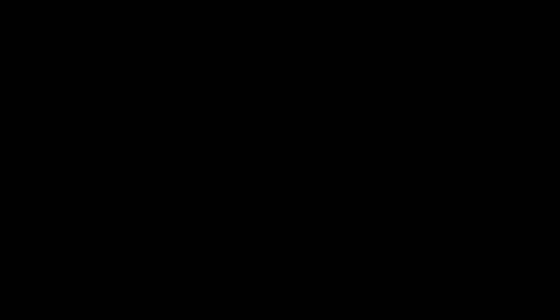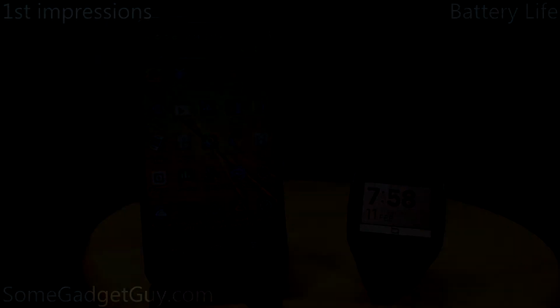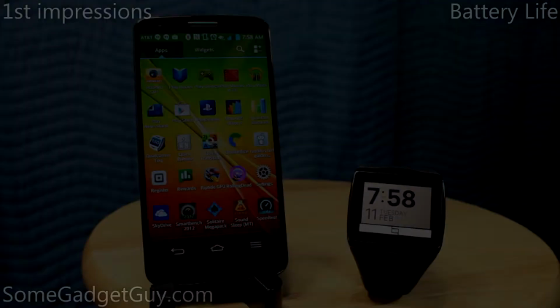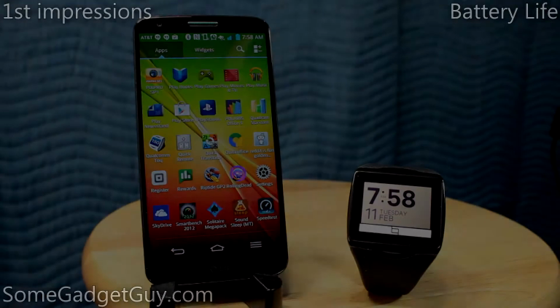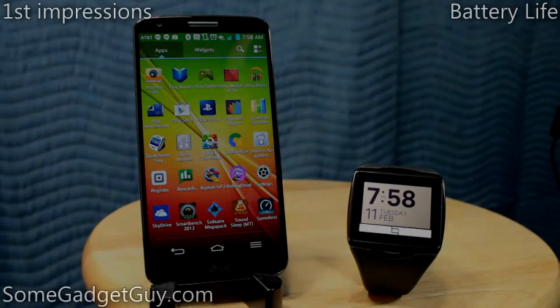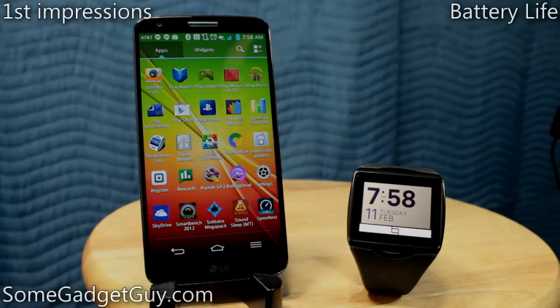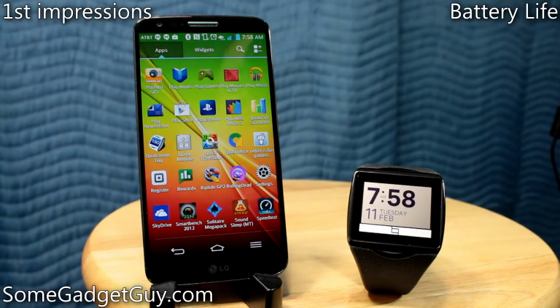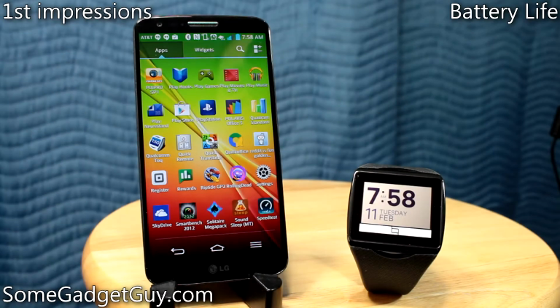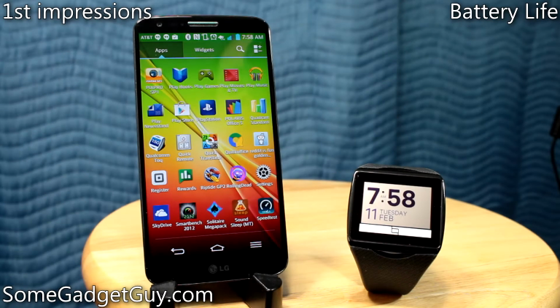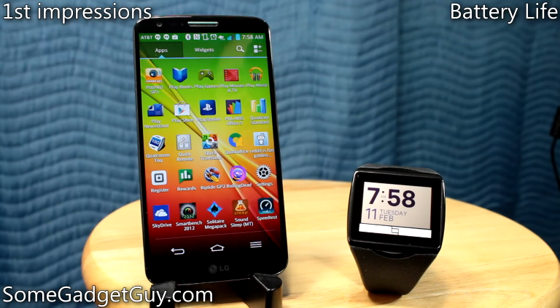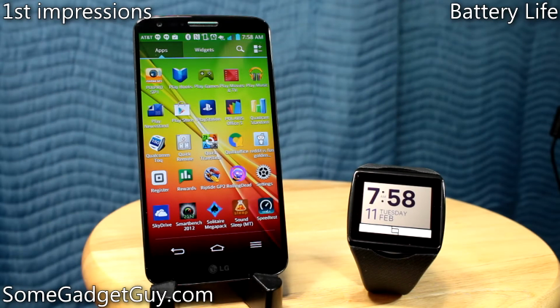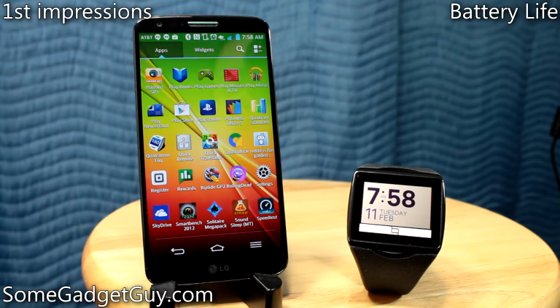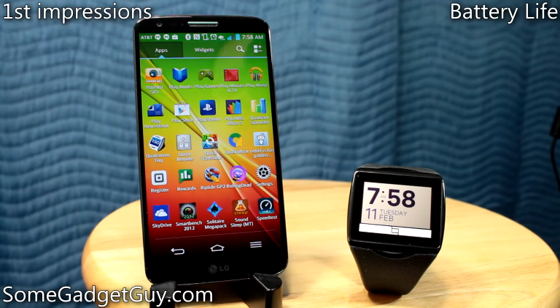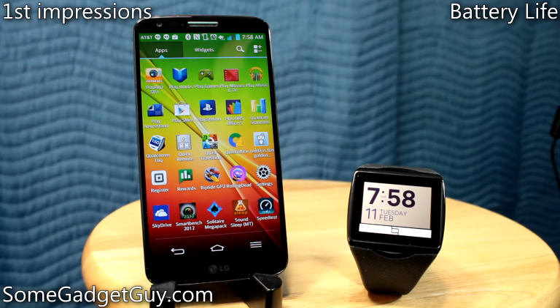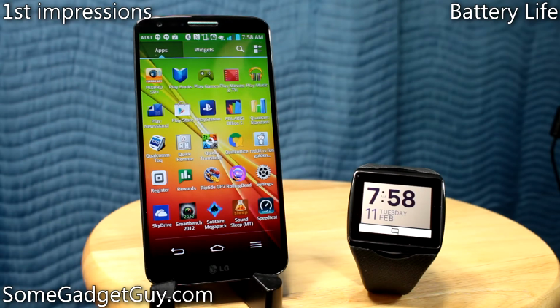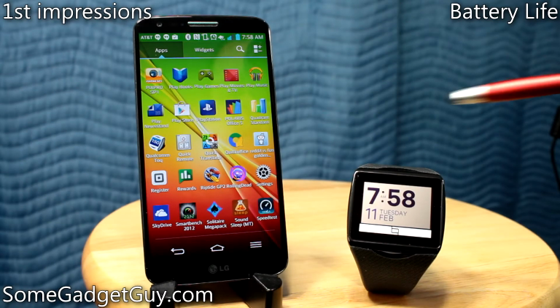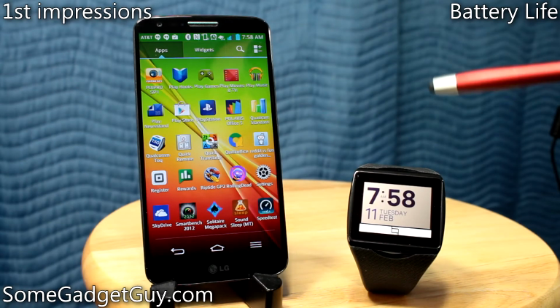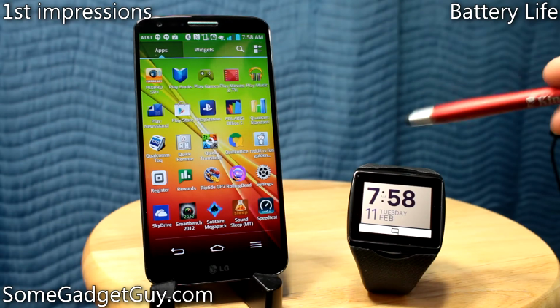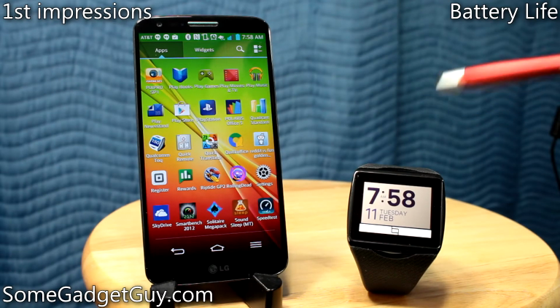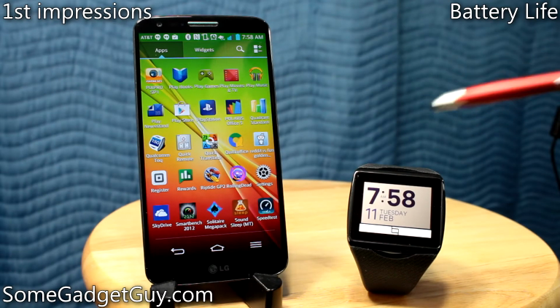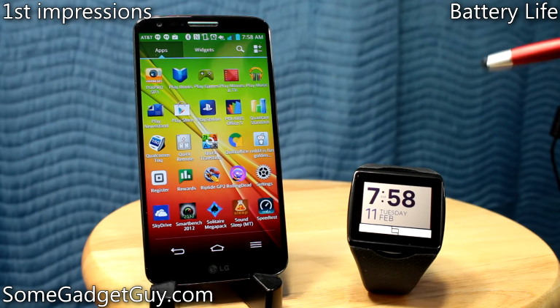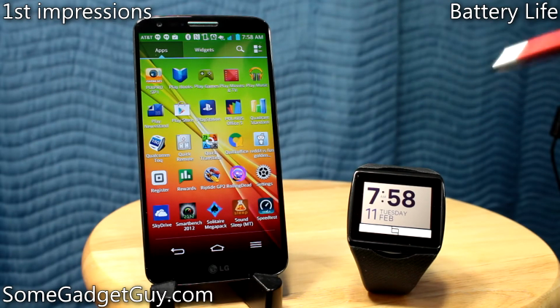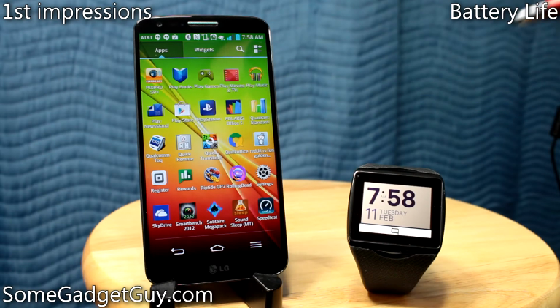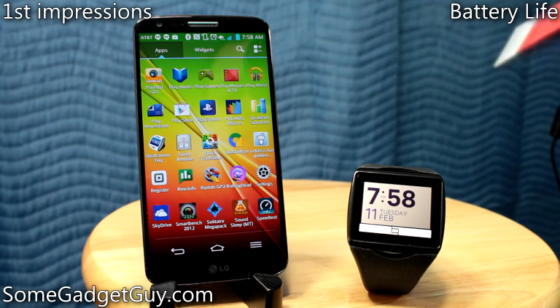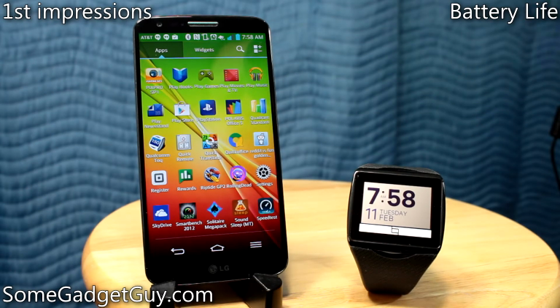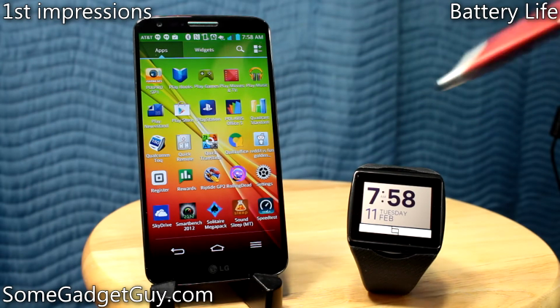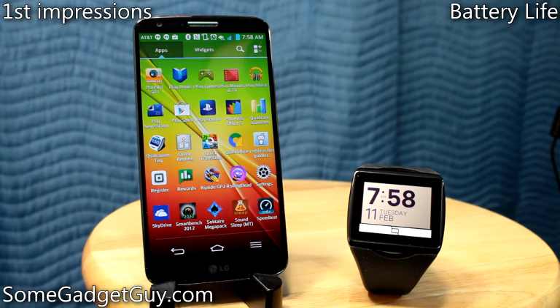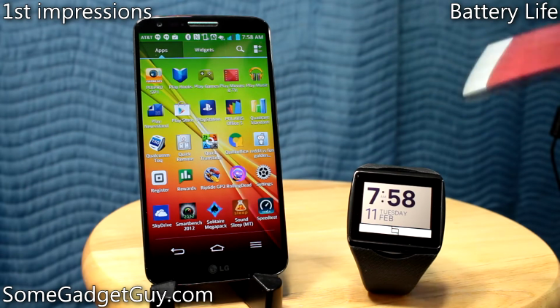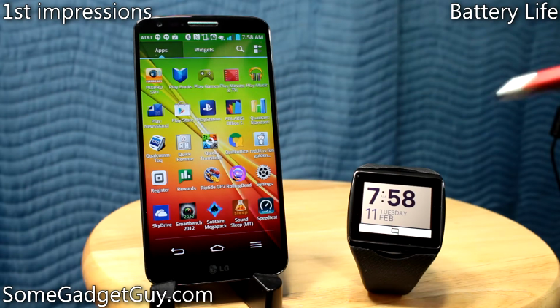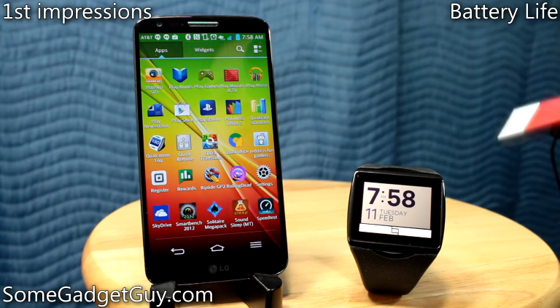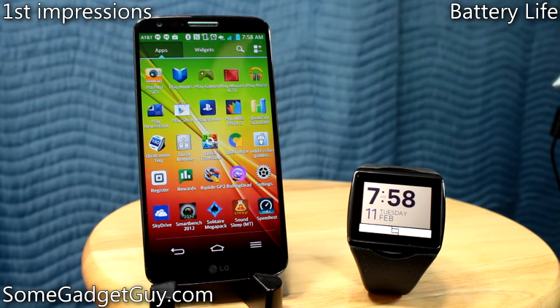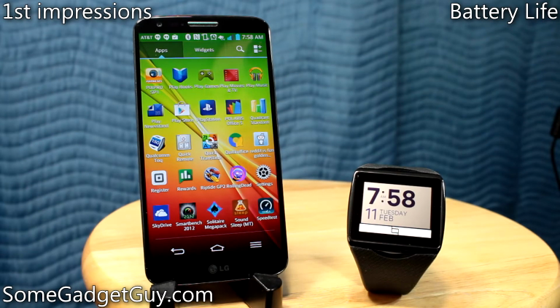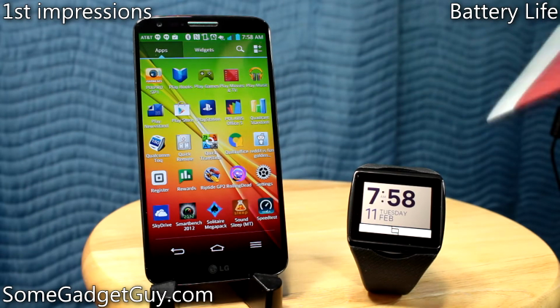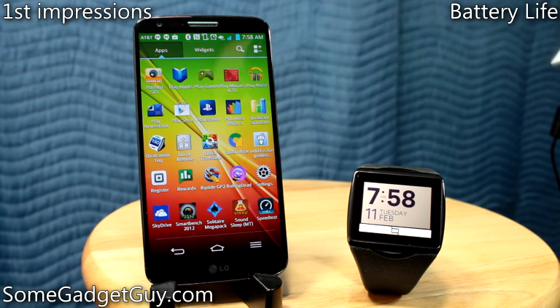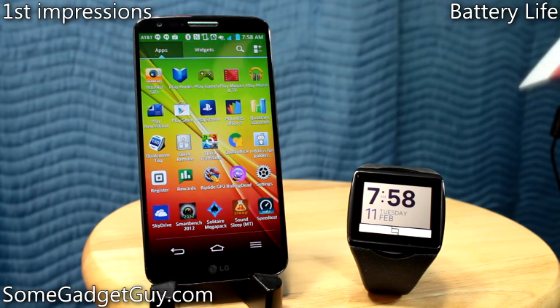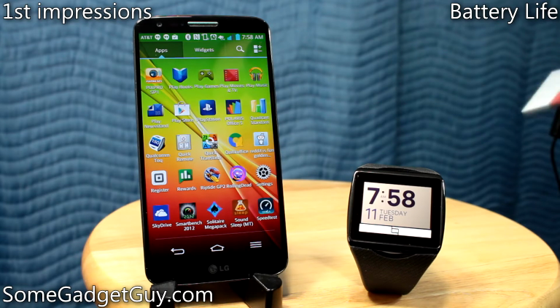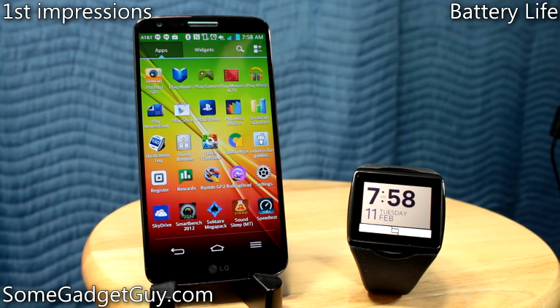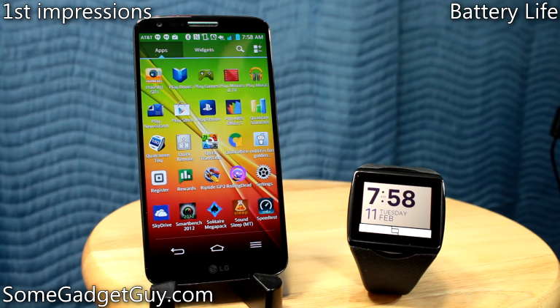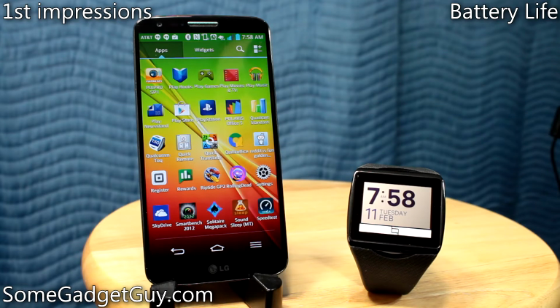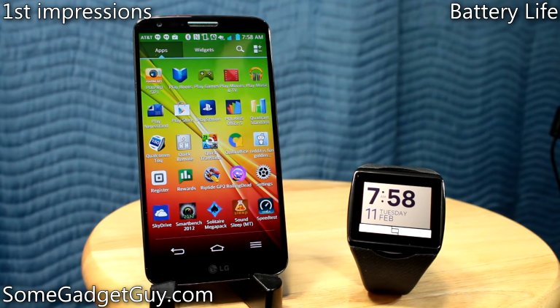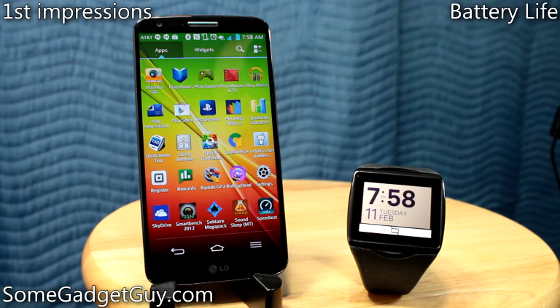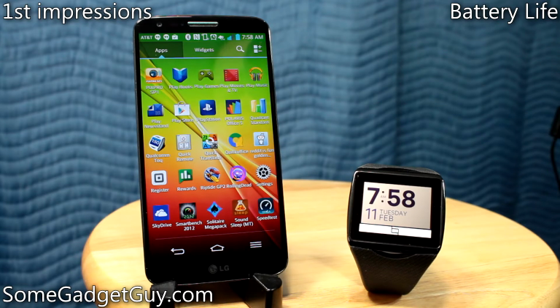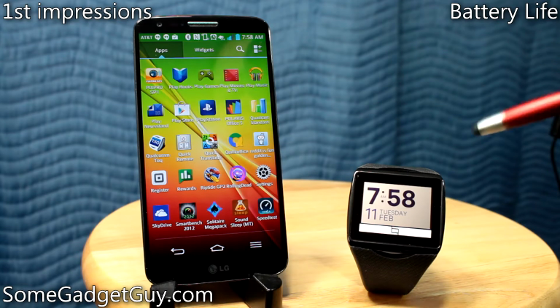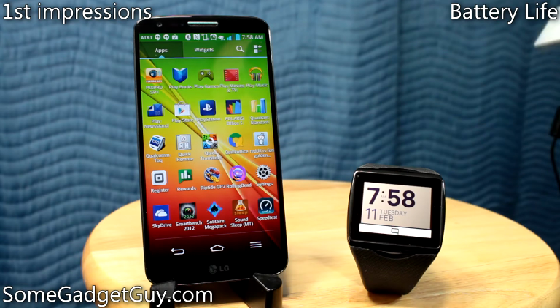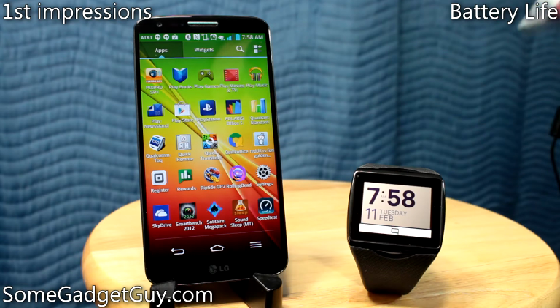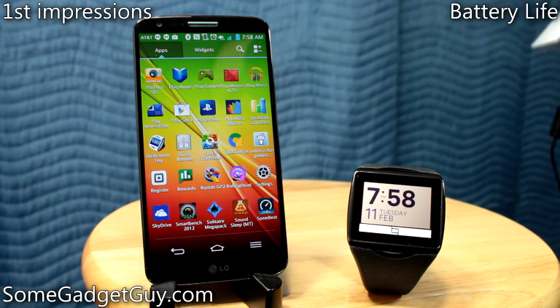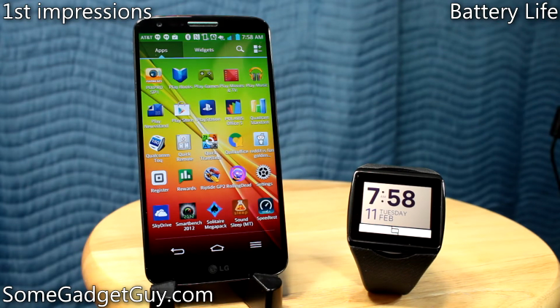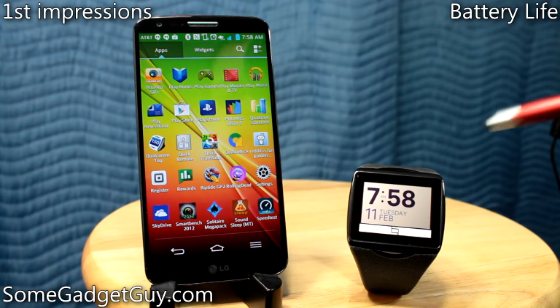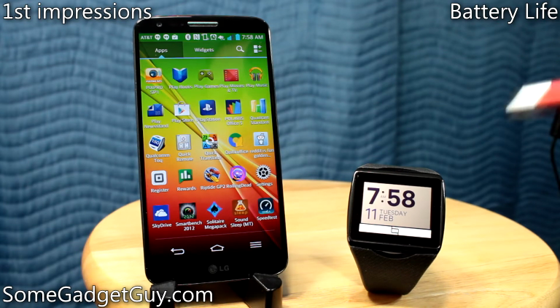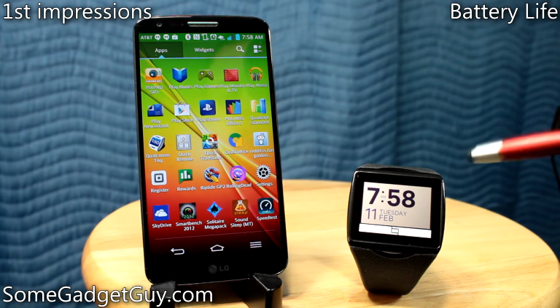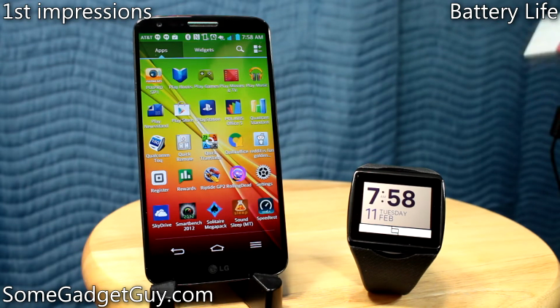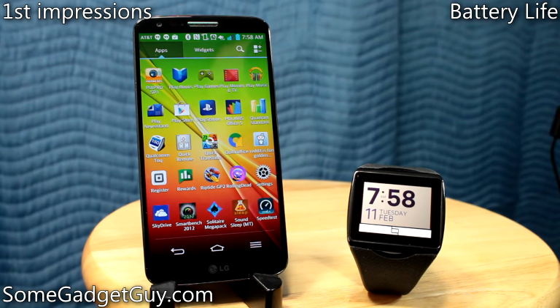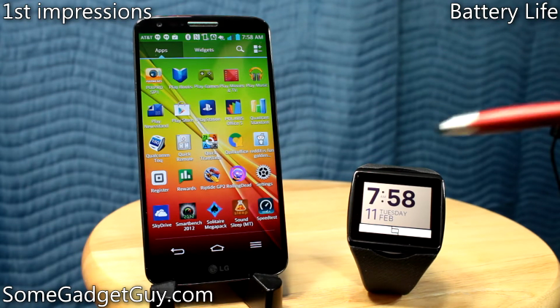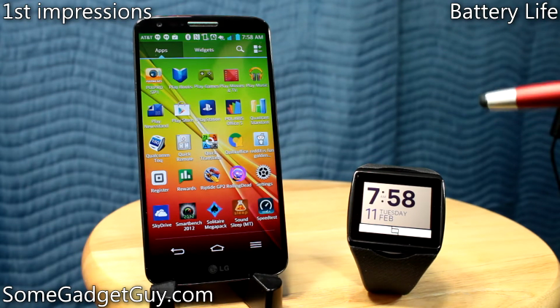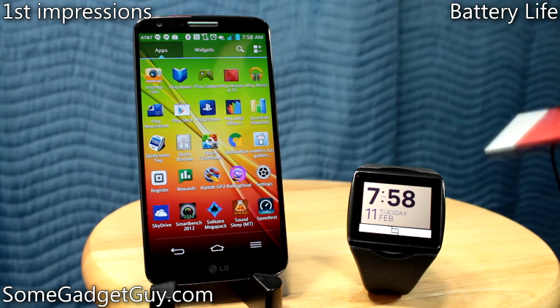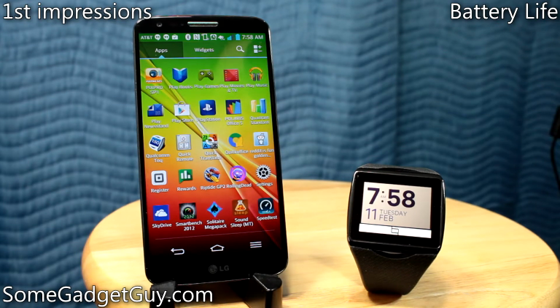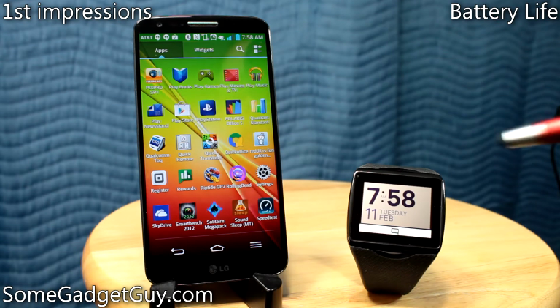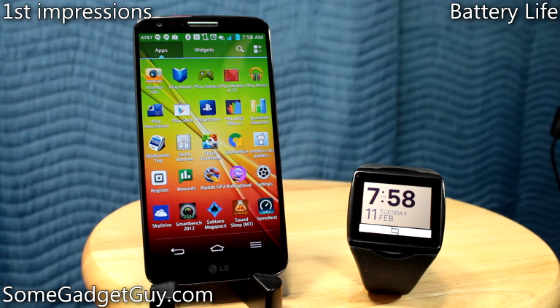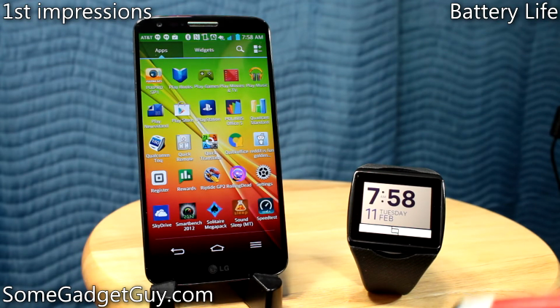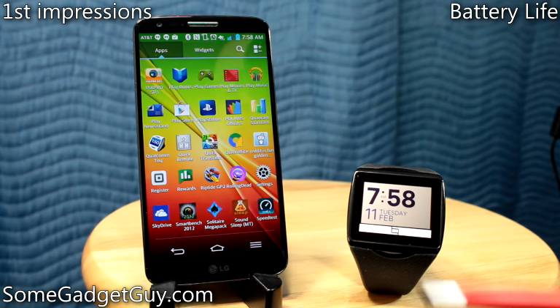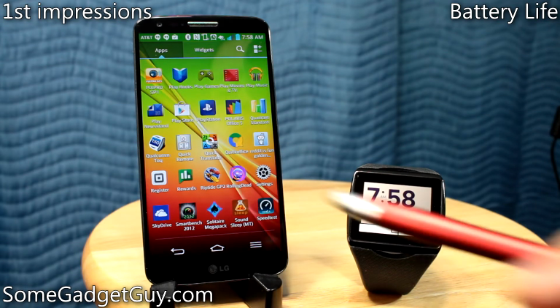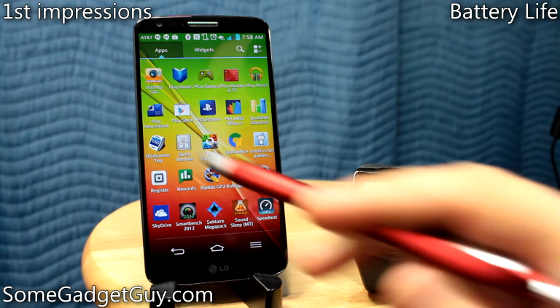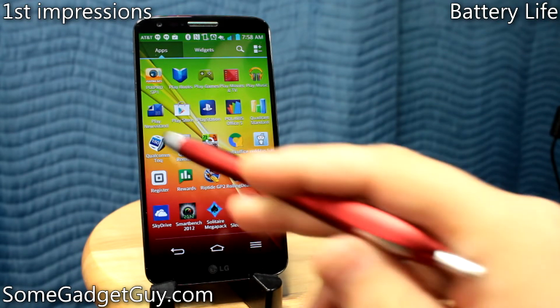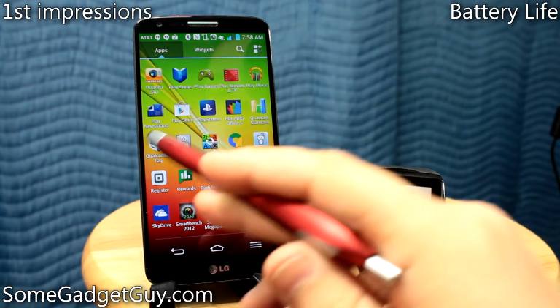Hey everybody, SomeGadgetGuy here, and just a quick update on the Qualcomm Talk. It just got a new piece of software today that I'm really stoked to talk about.